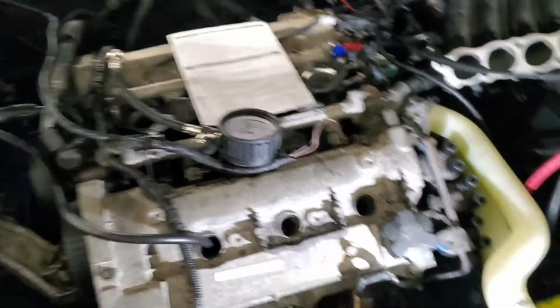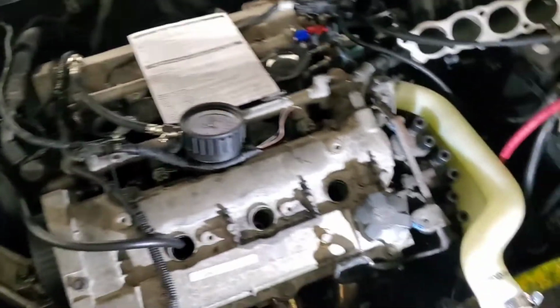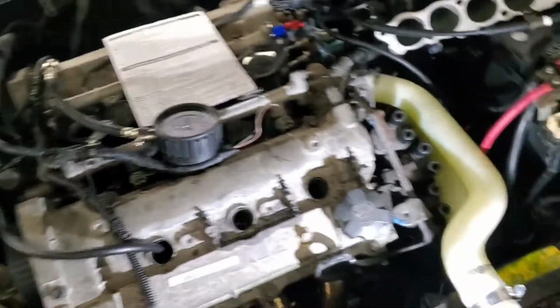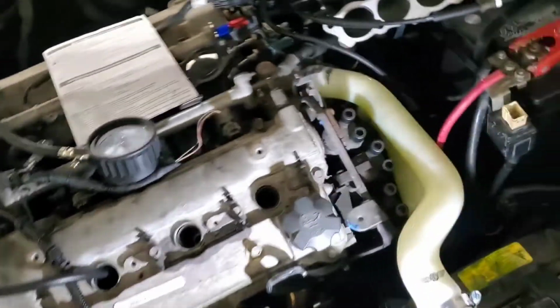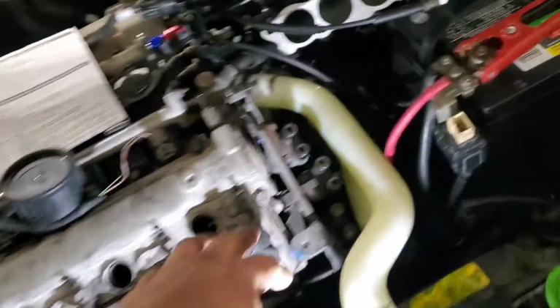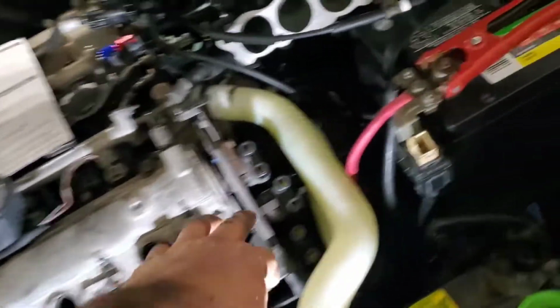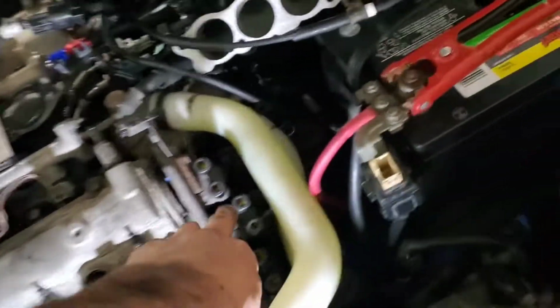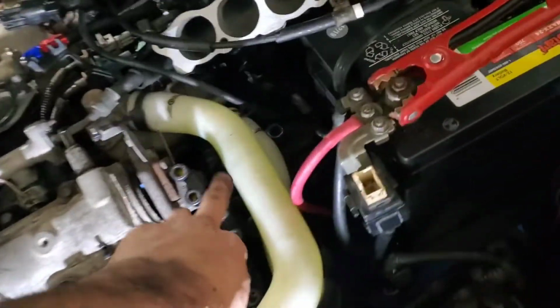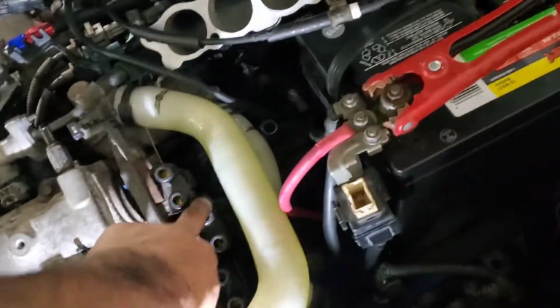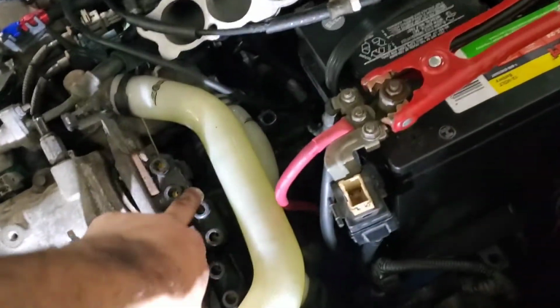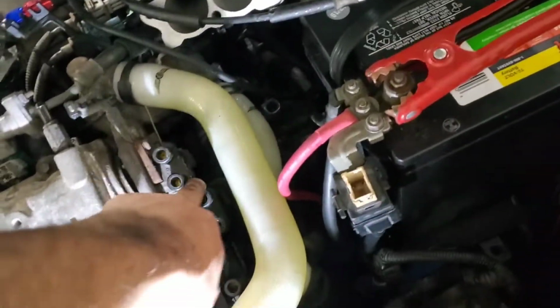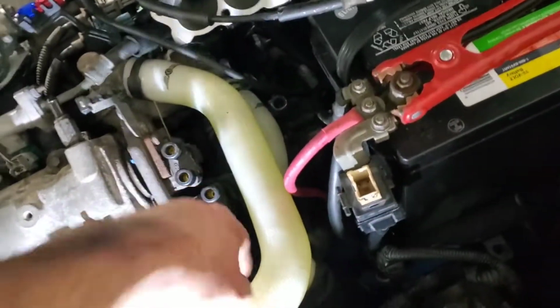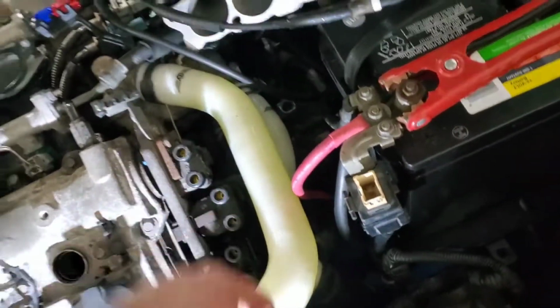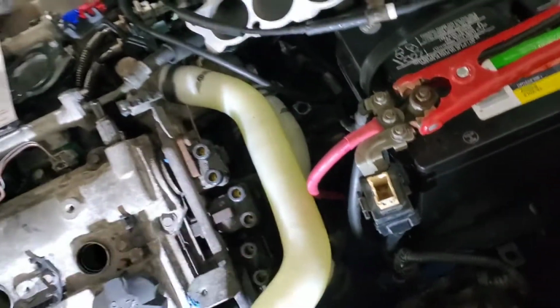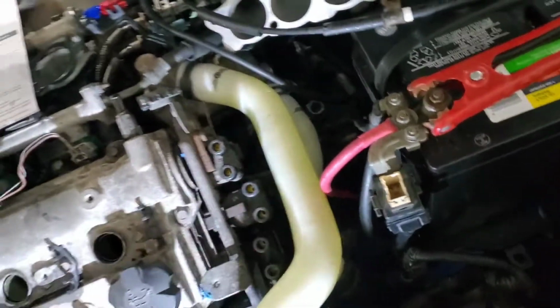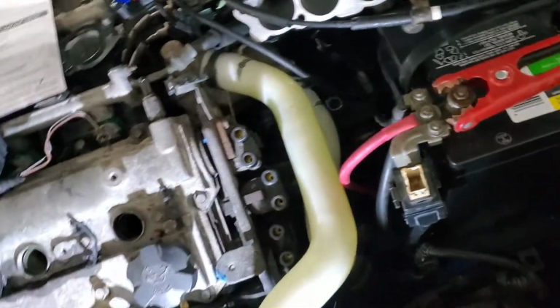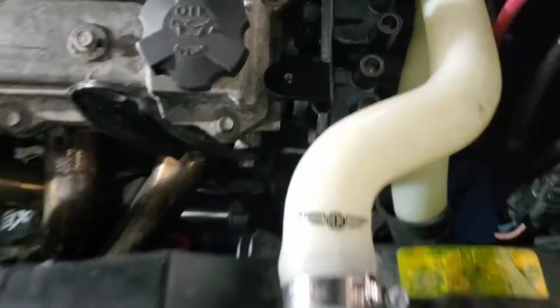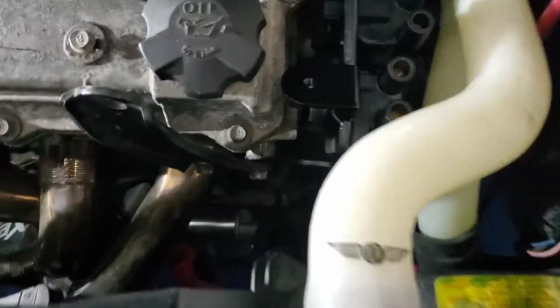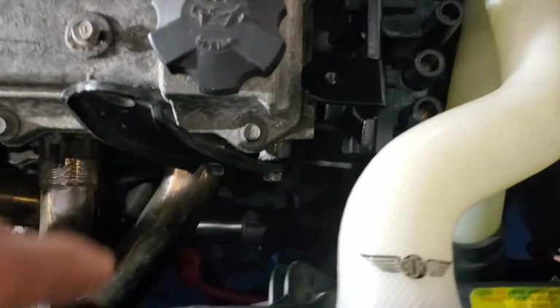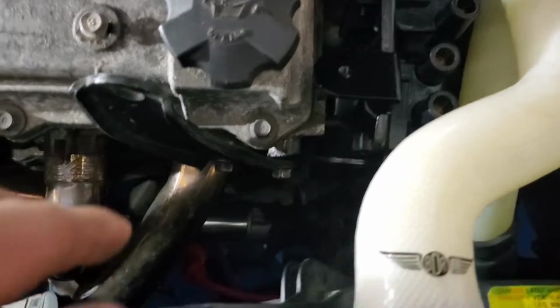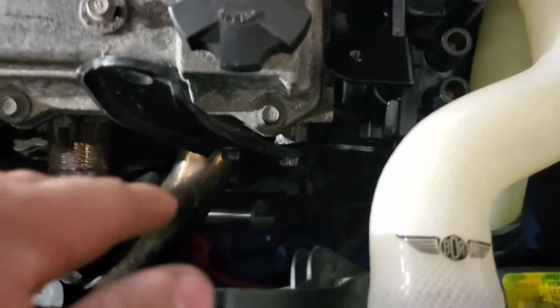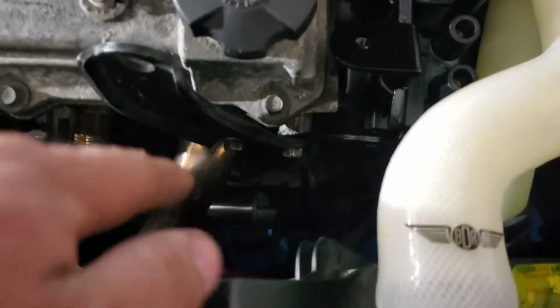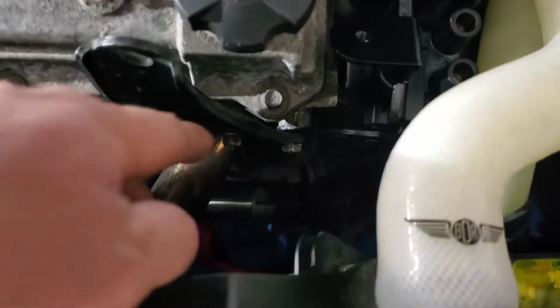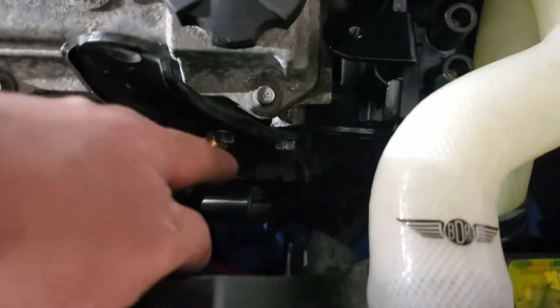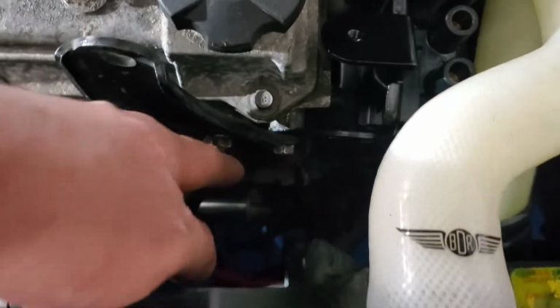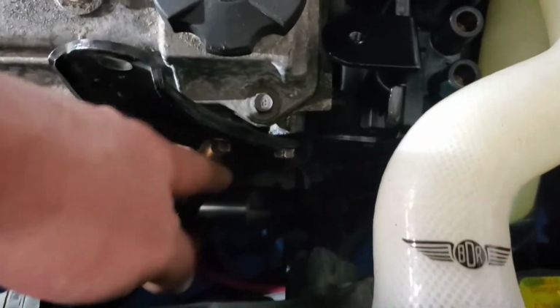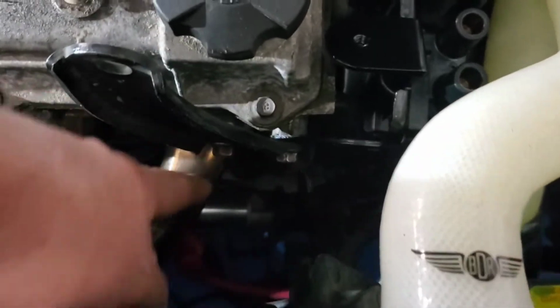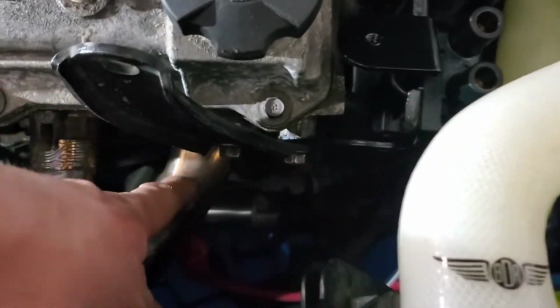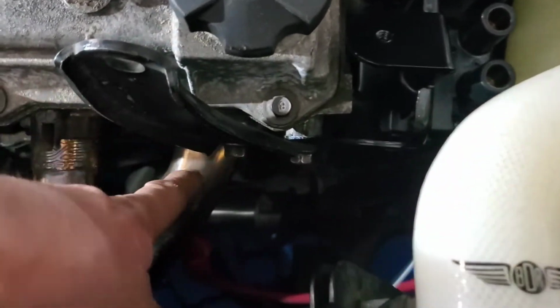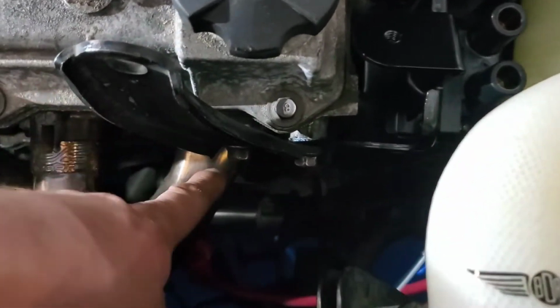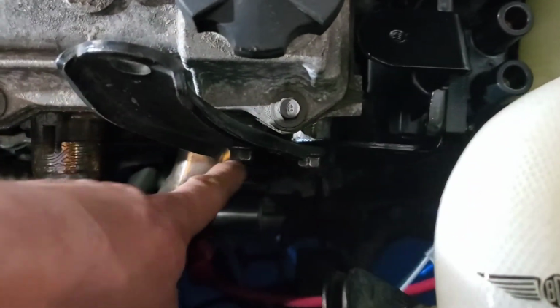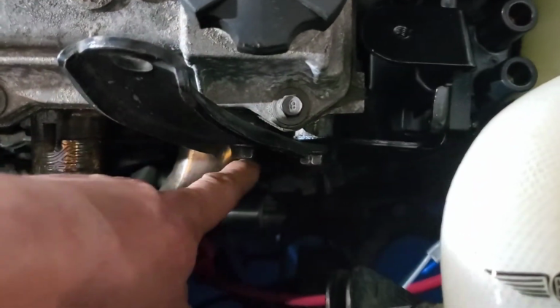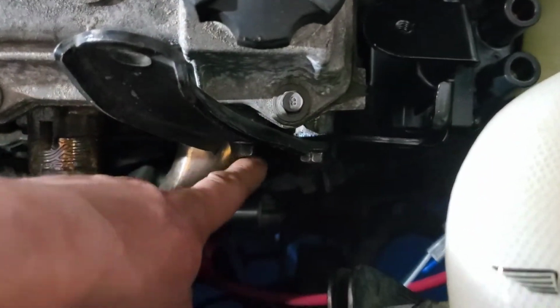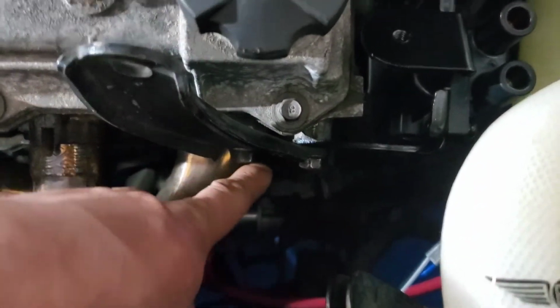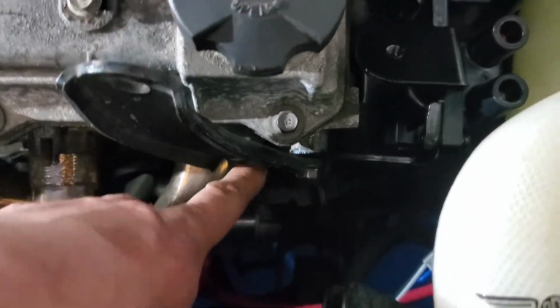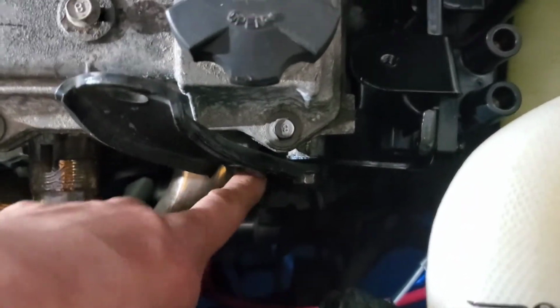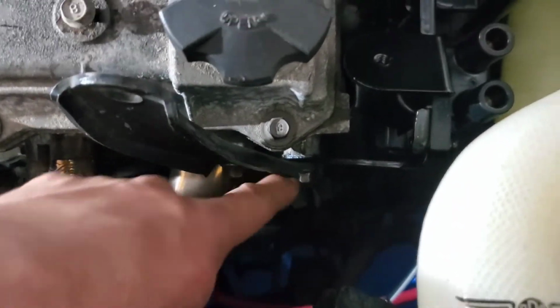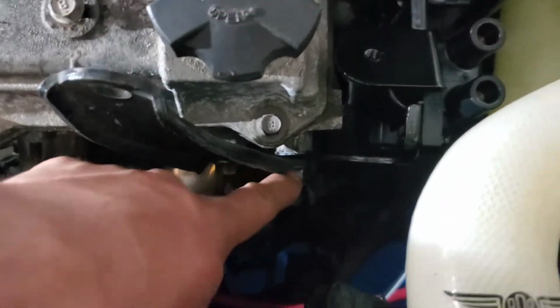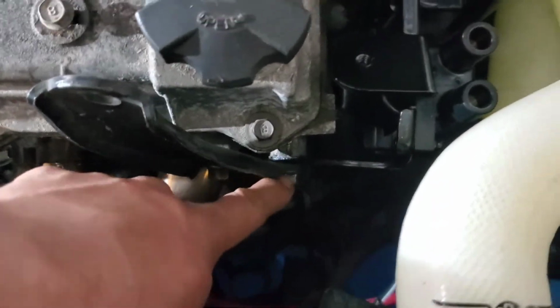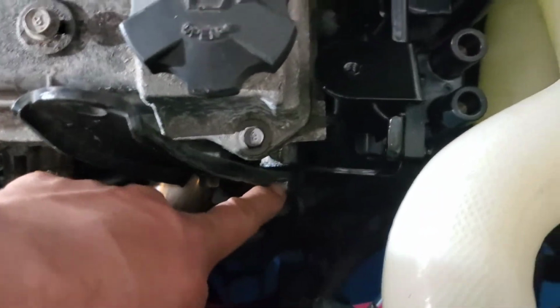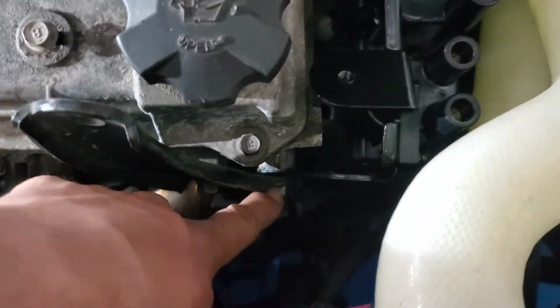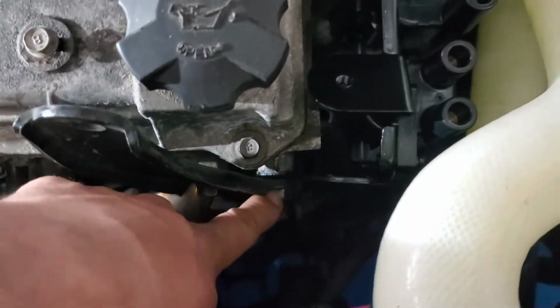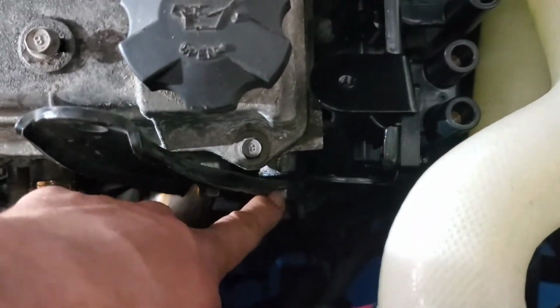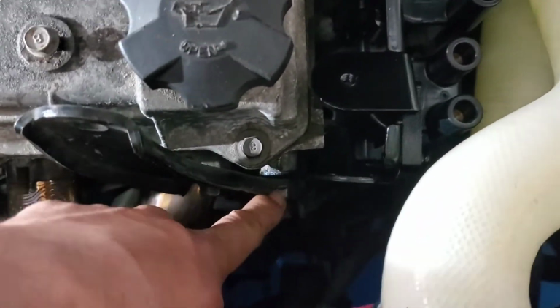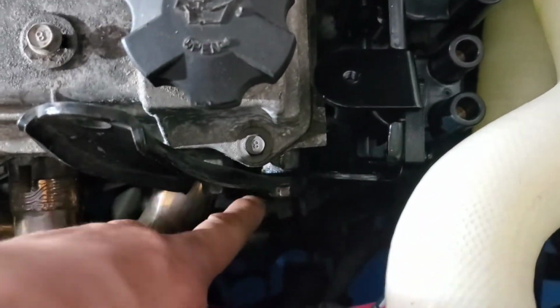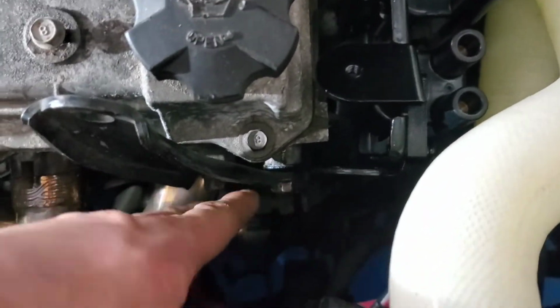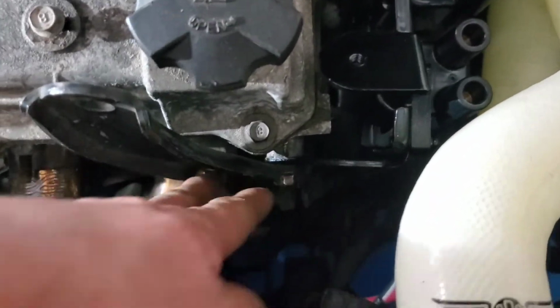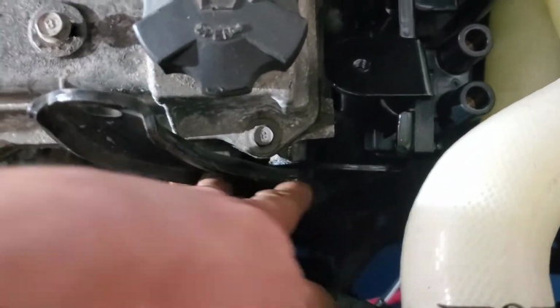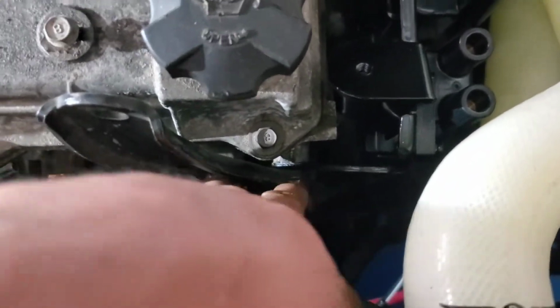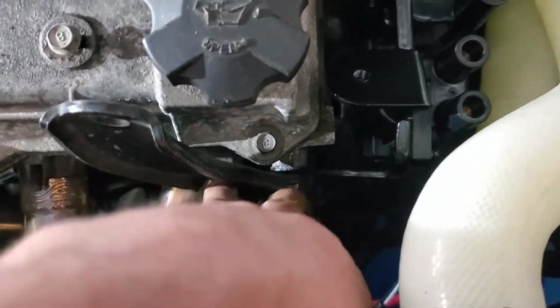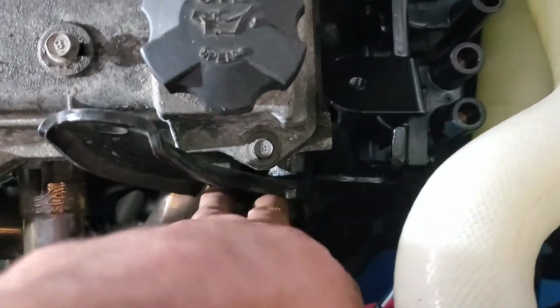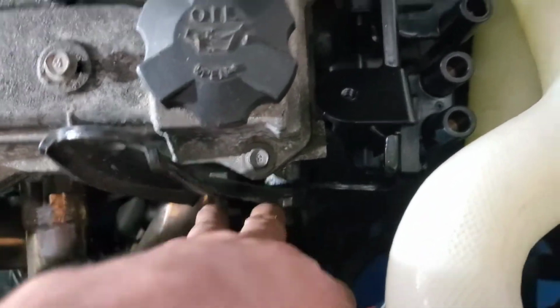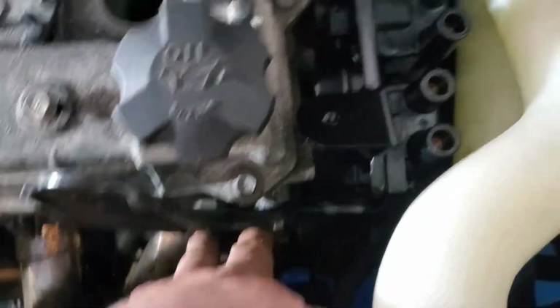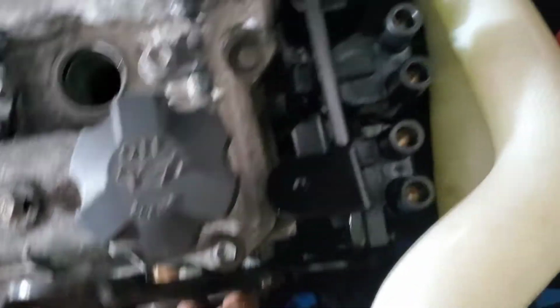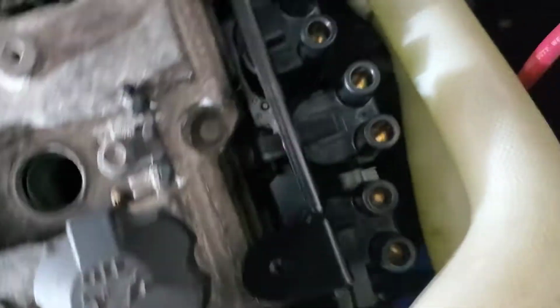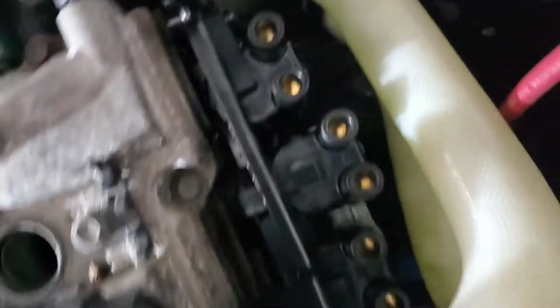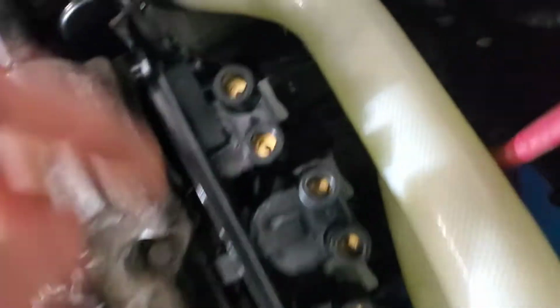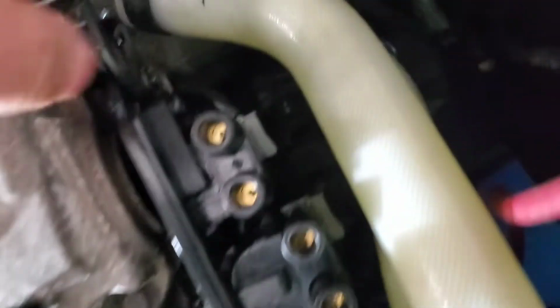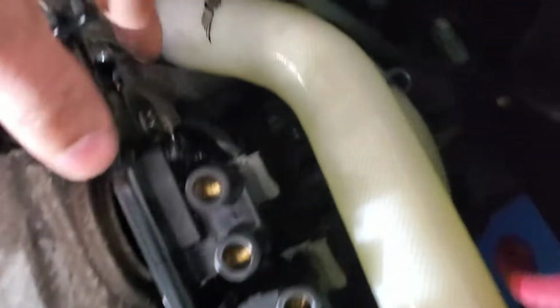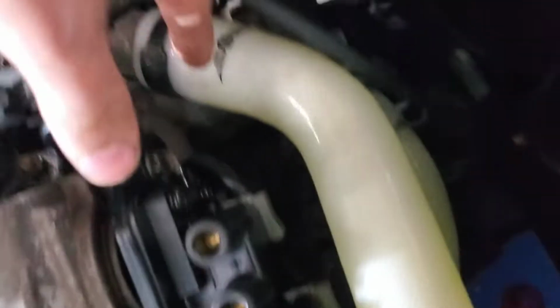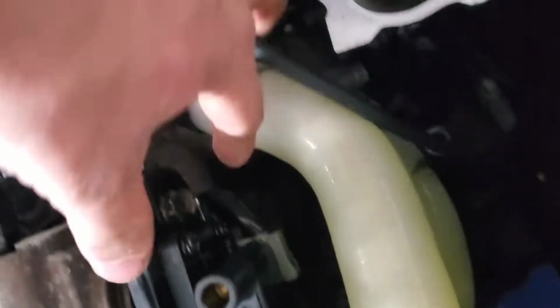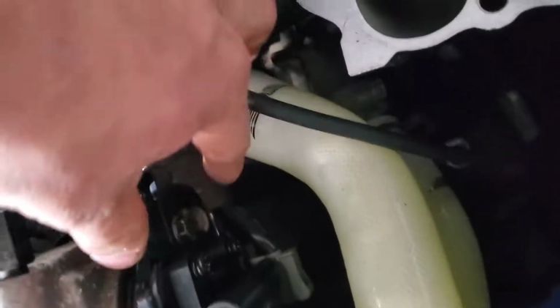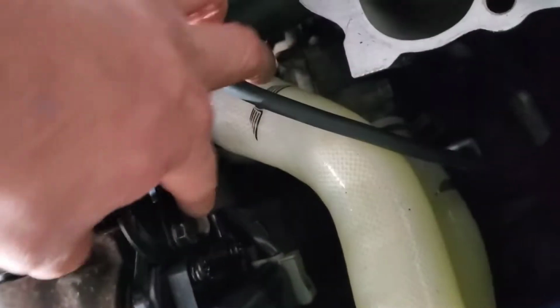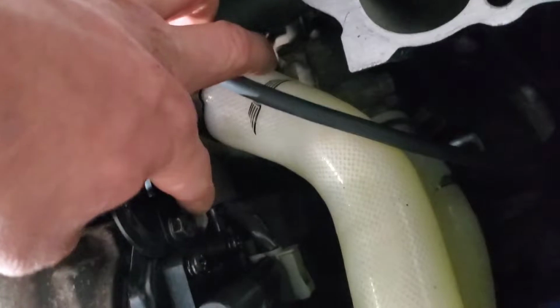I'm going to start putting new plugs in and see if she runs better with the new coil. To remove the coil, you basically take out these 12 bolts right here, then this bolt right here.